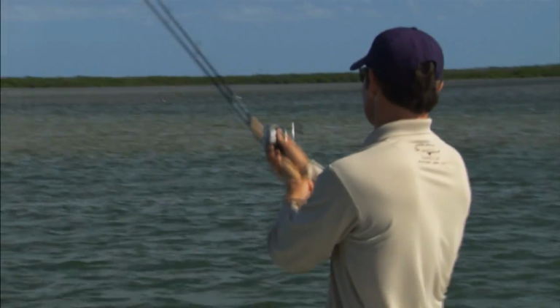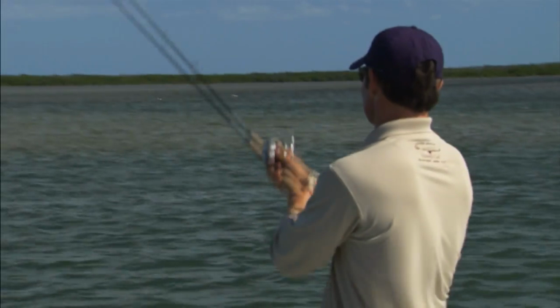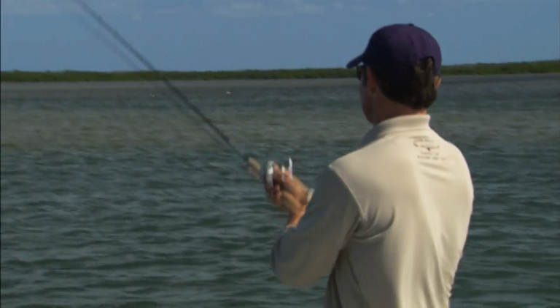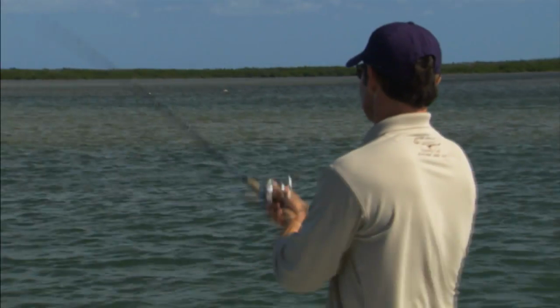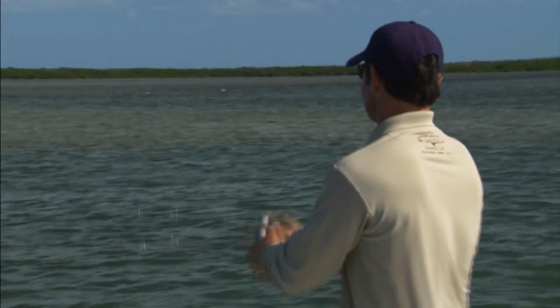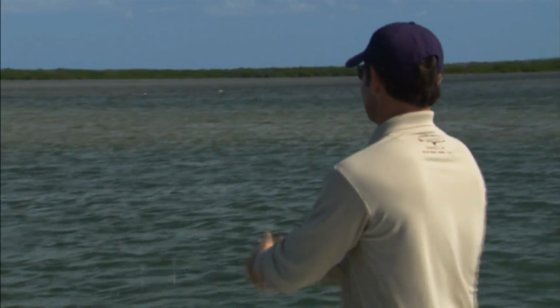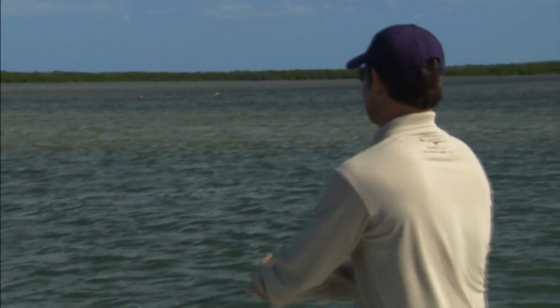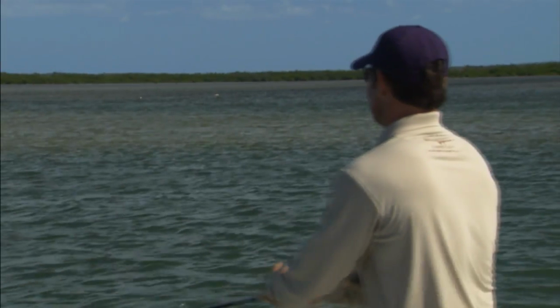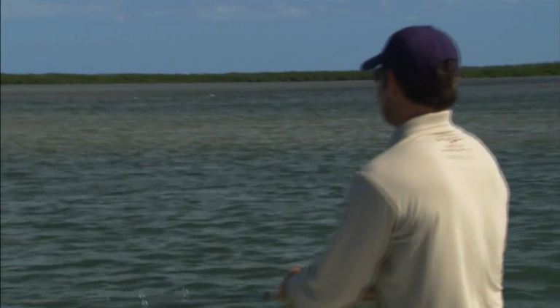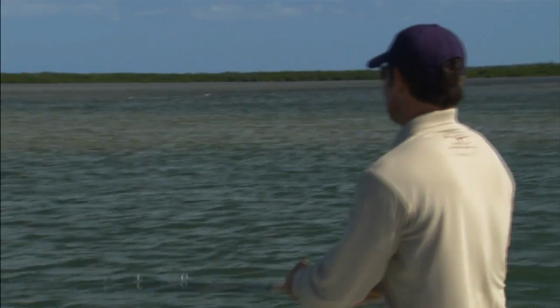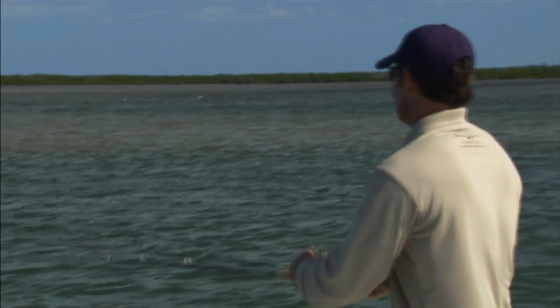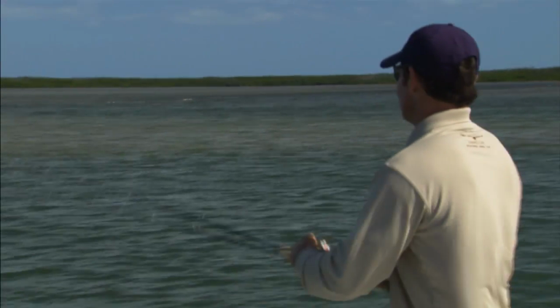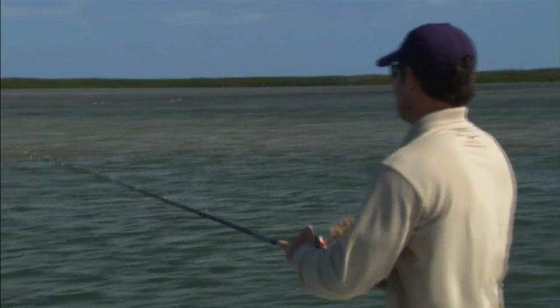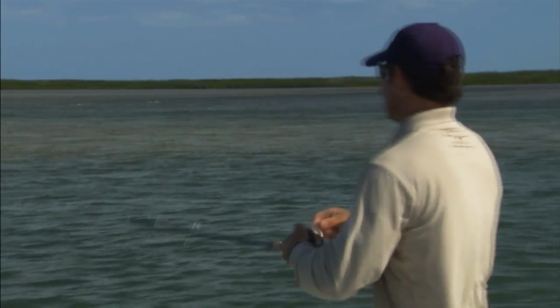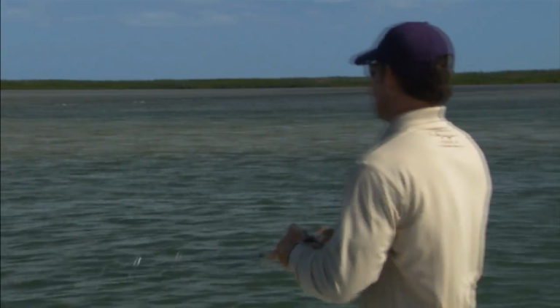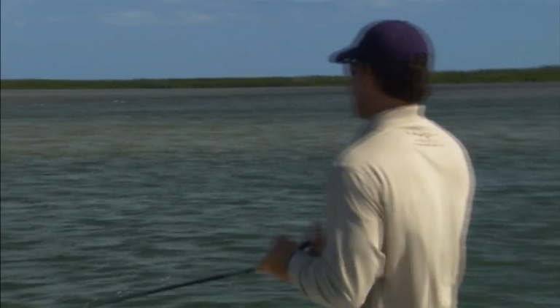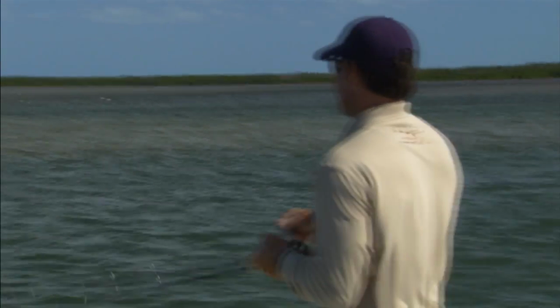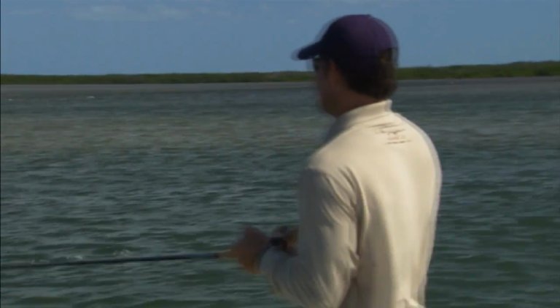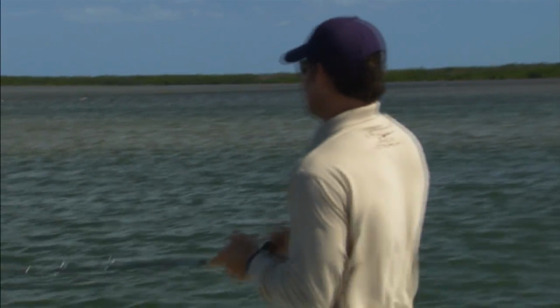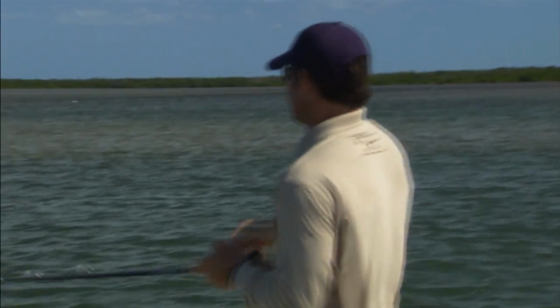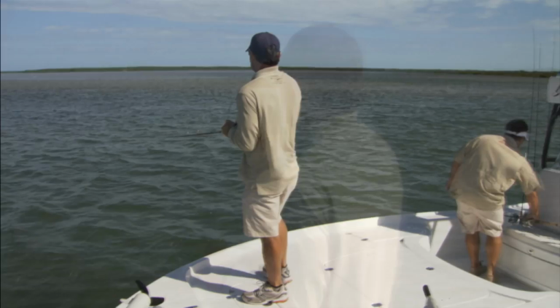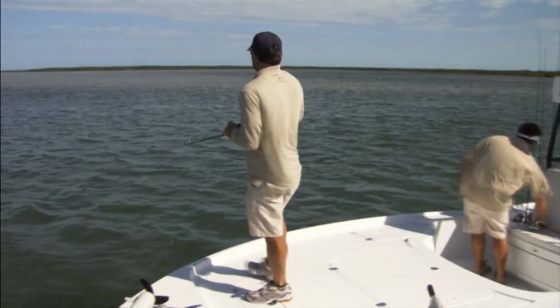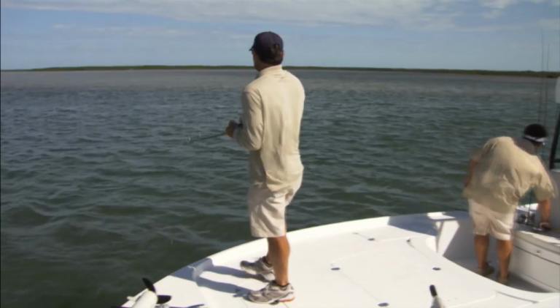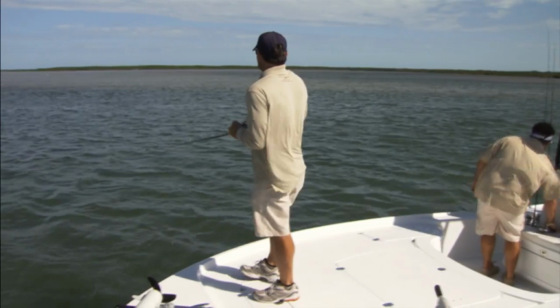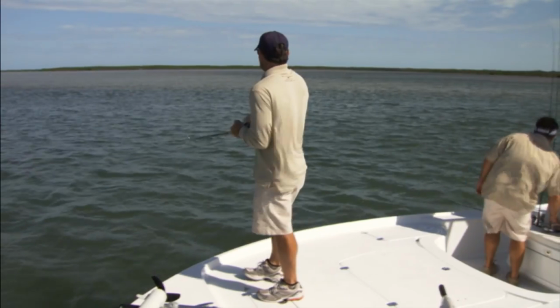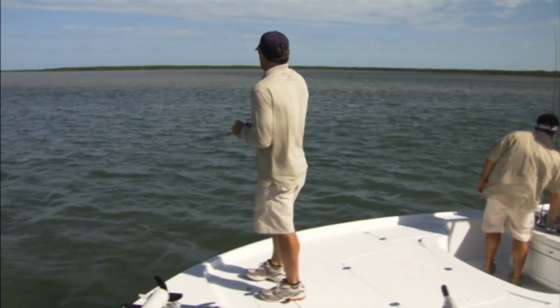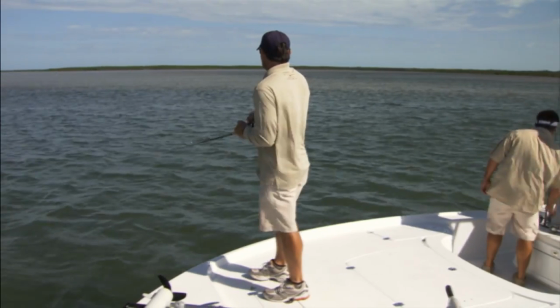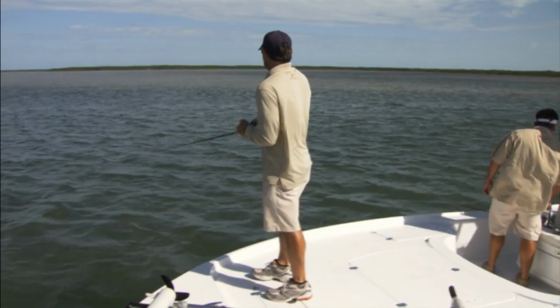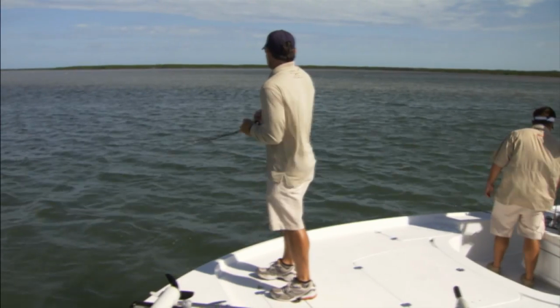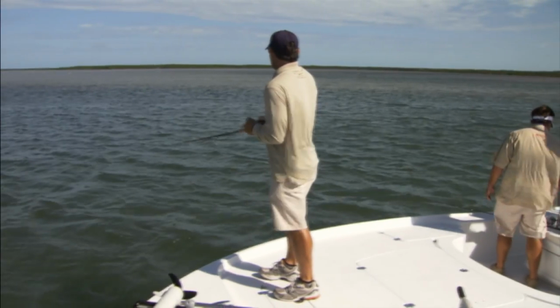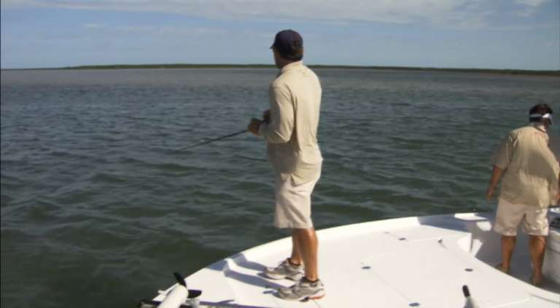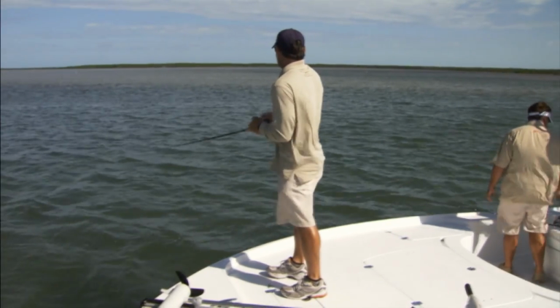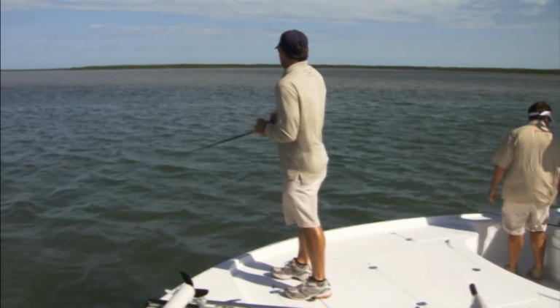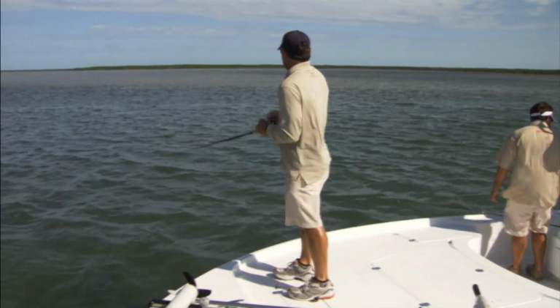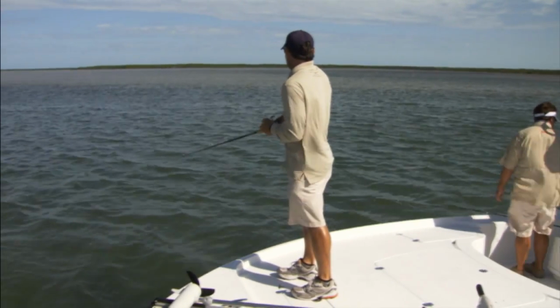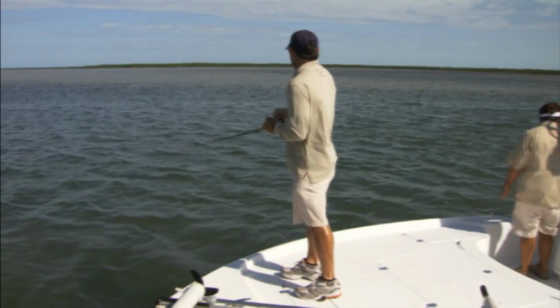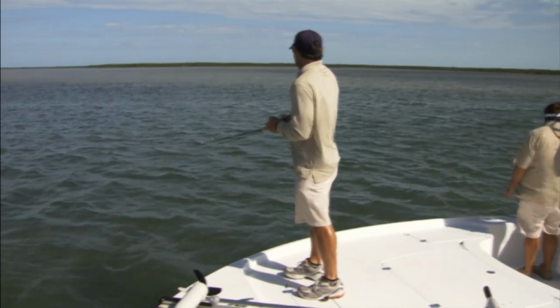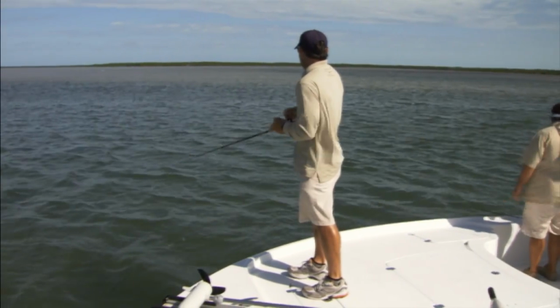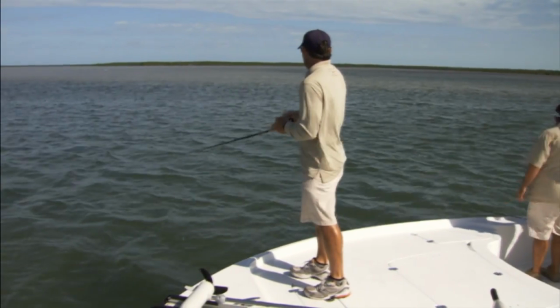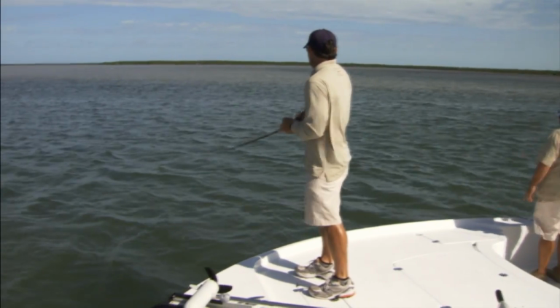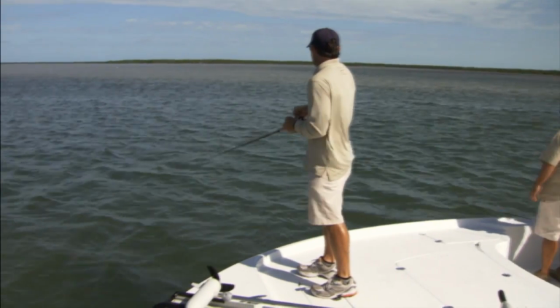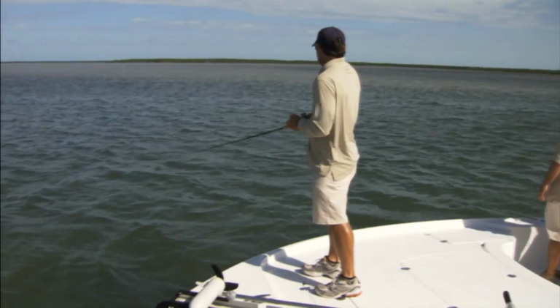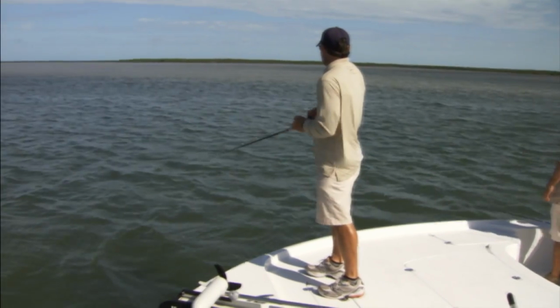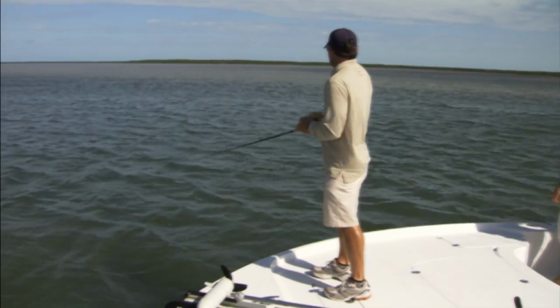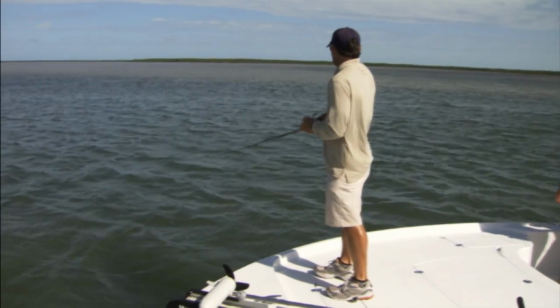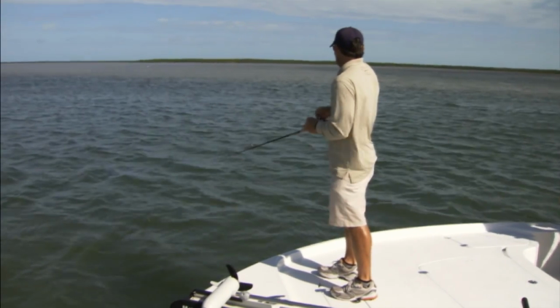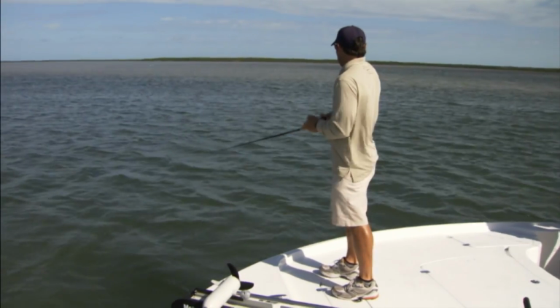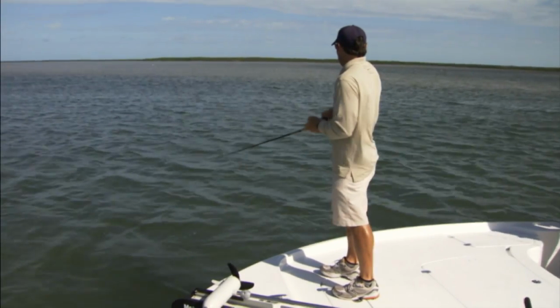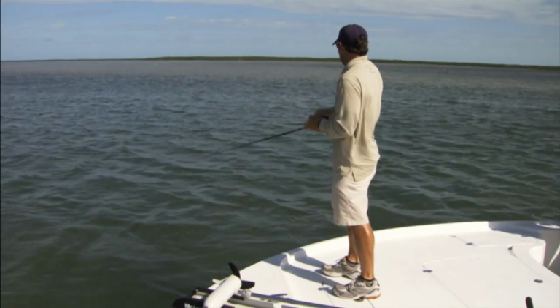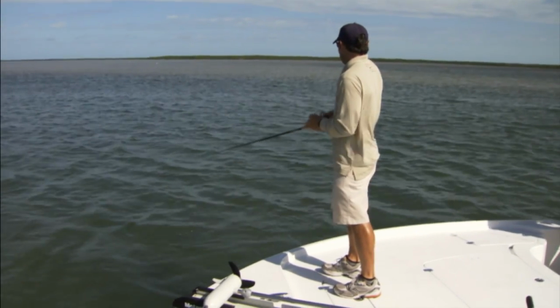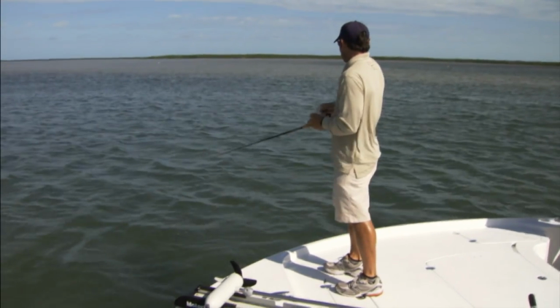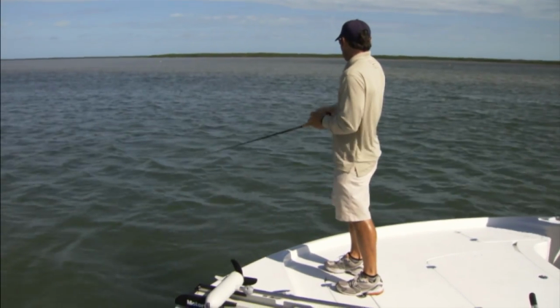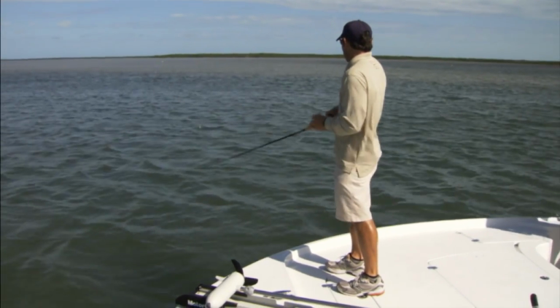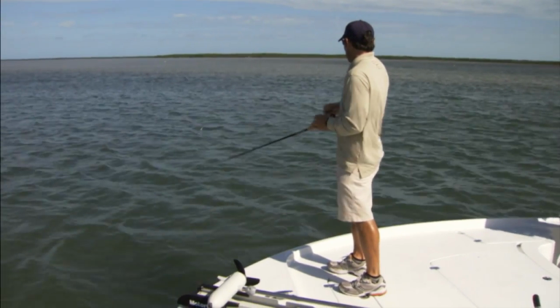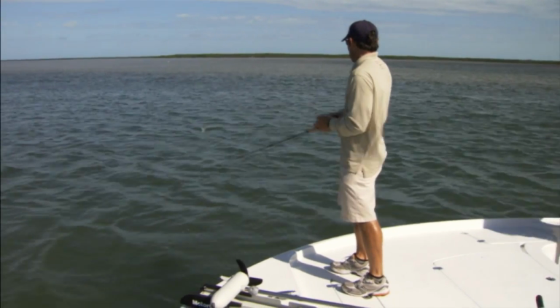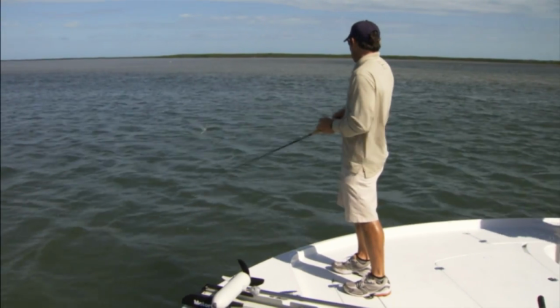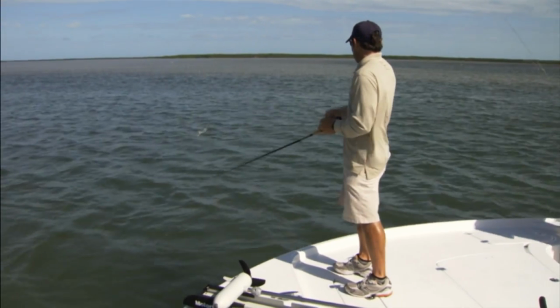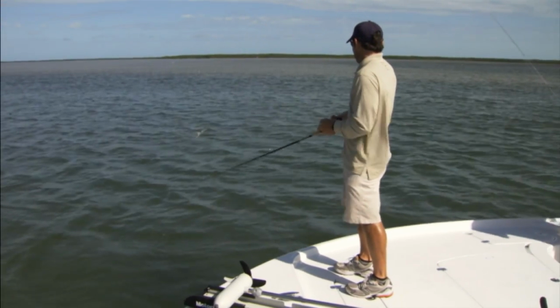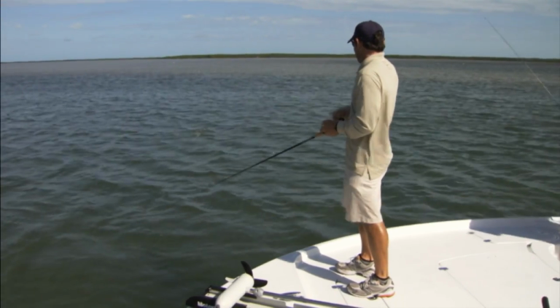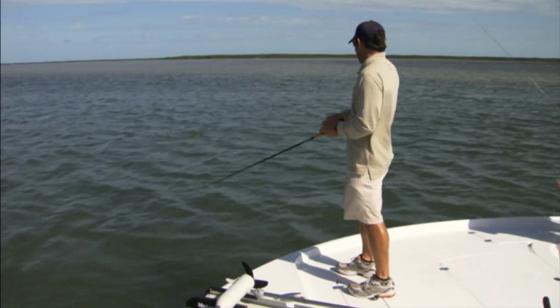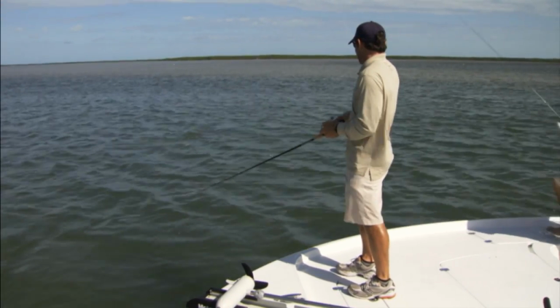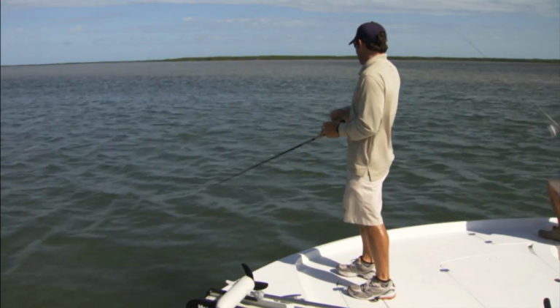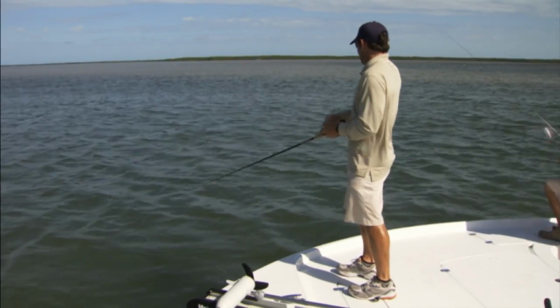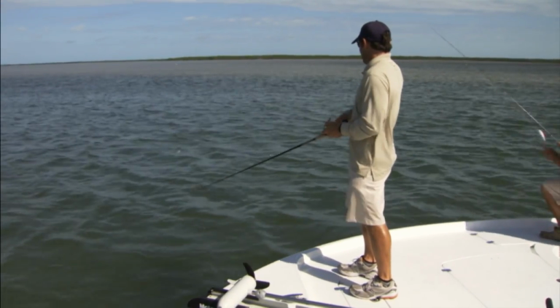Once you get a Barracuda following the lure, never decelerate. Only accelerate the lure and you can get a bite right by the boat.